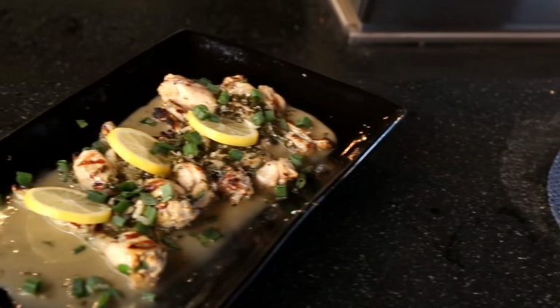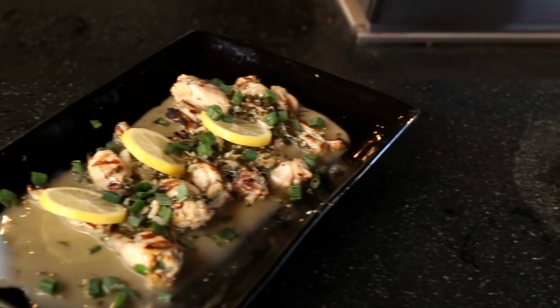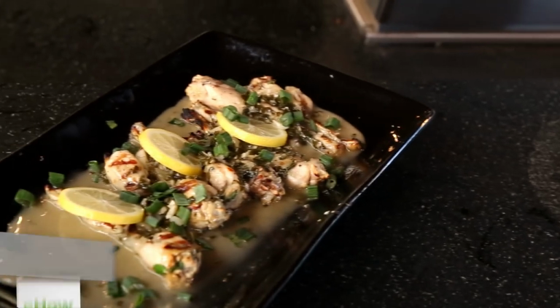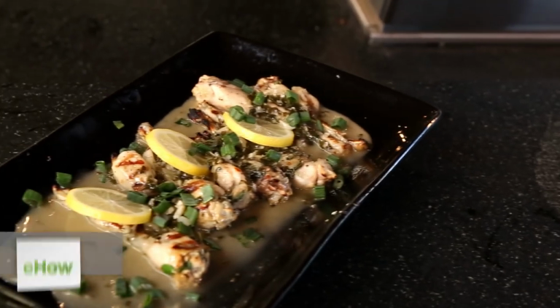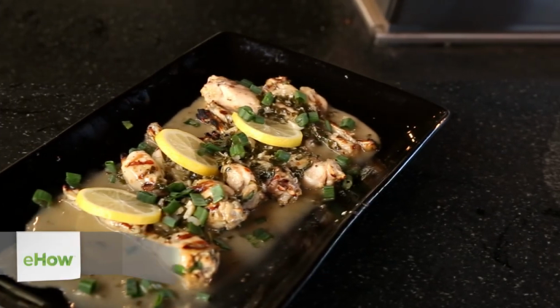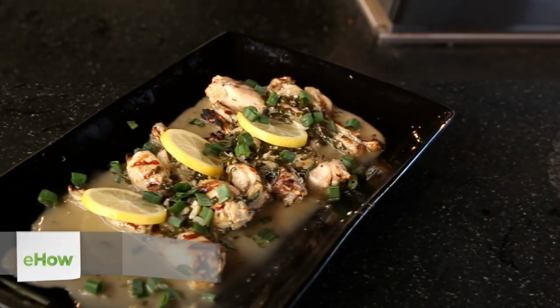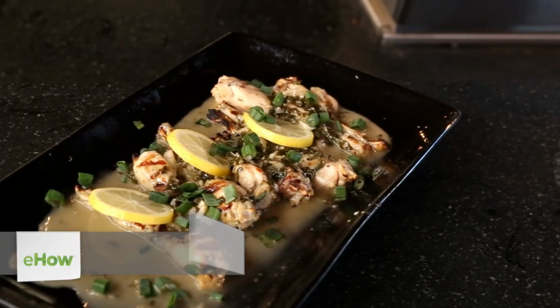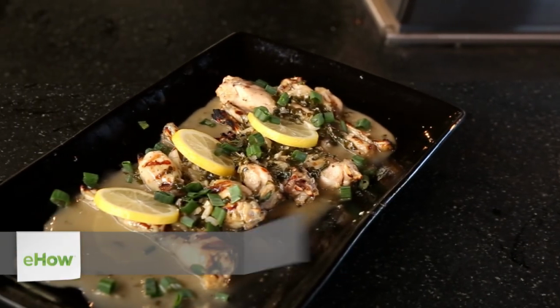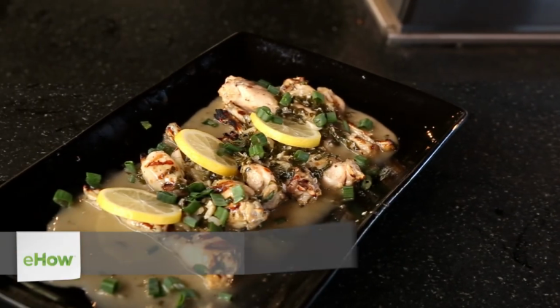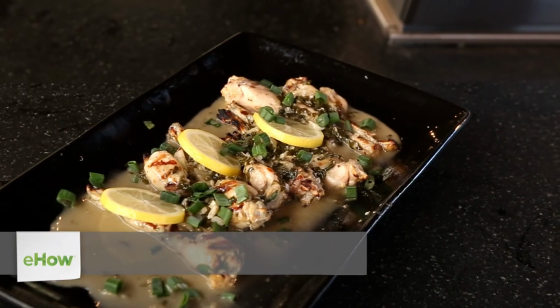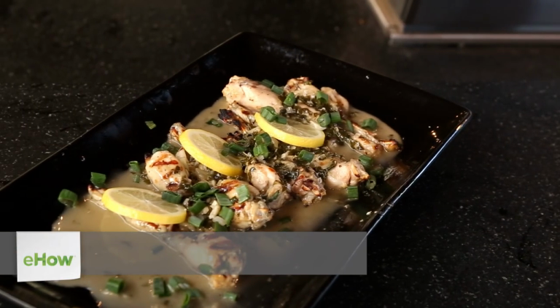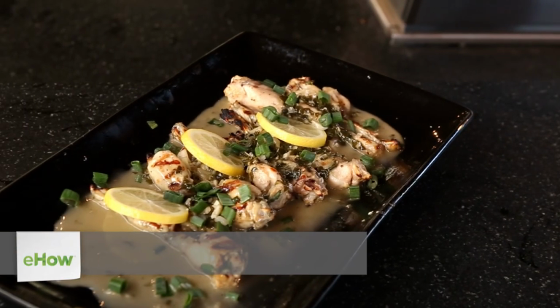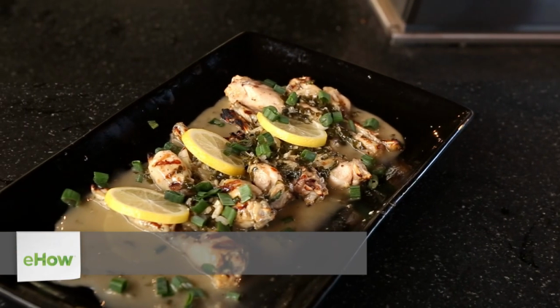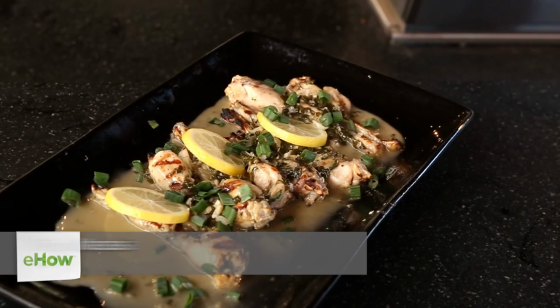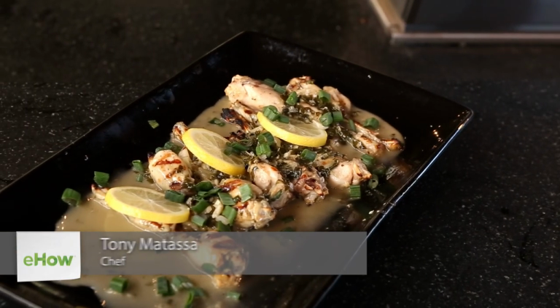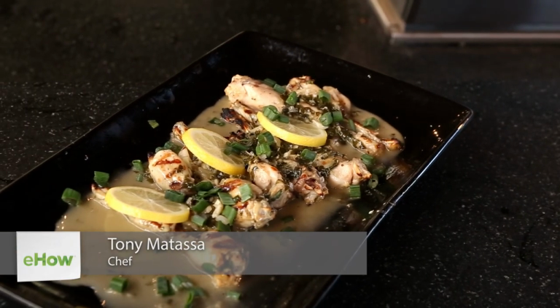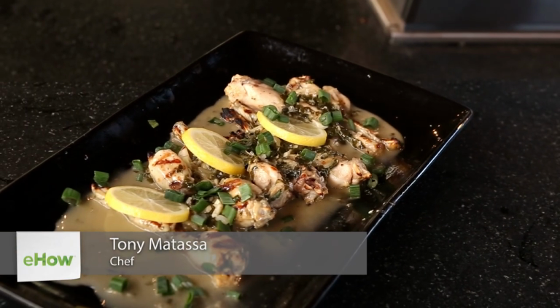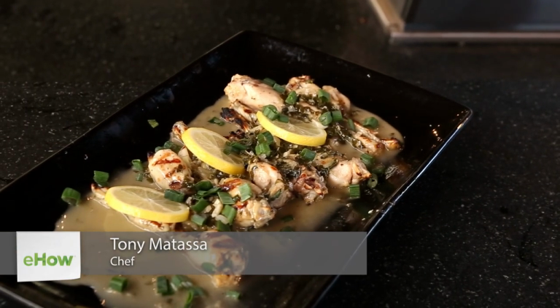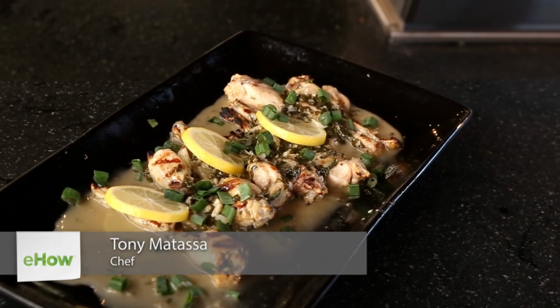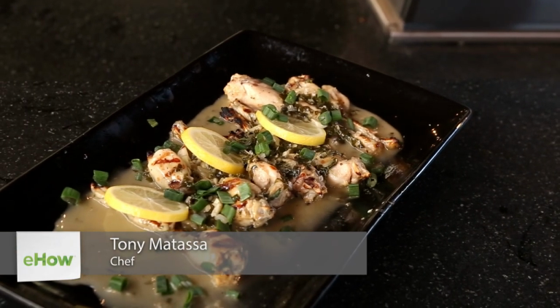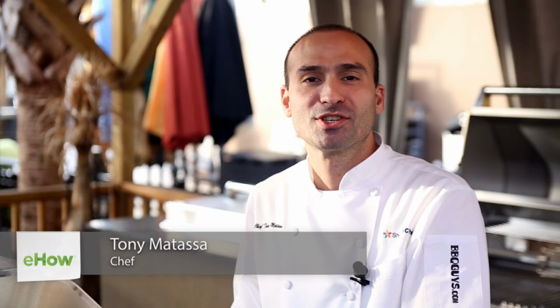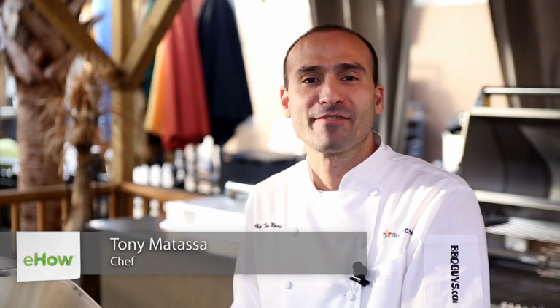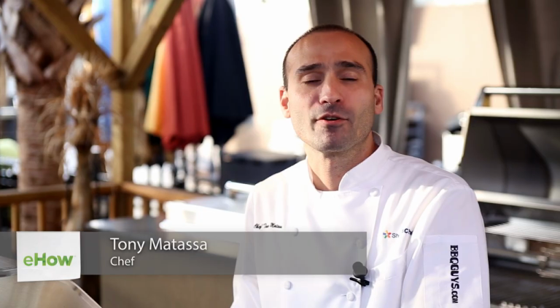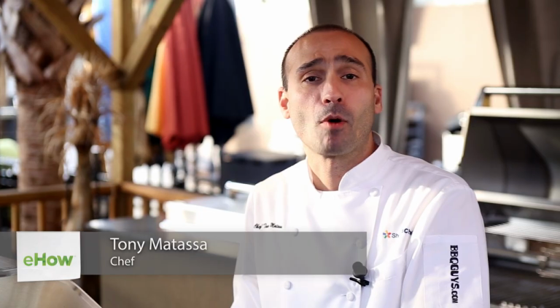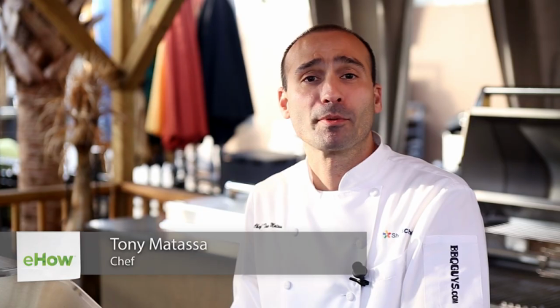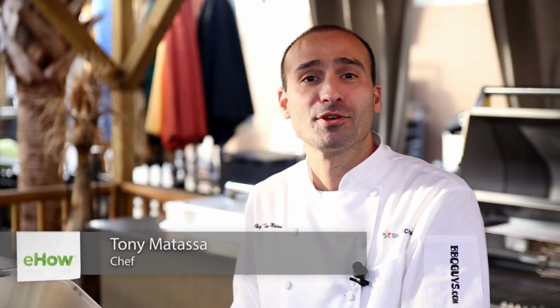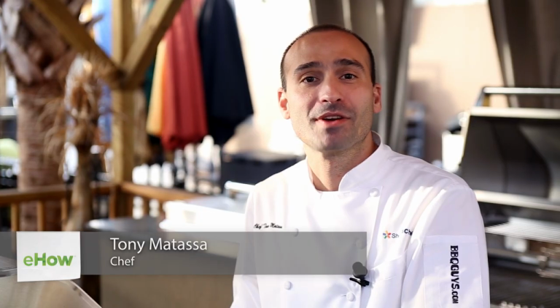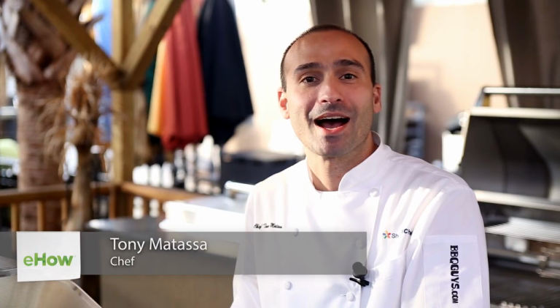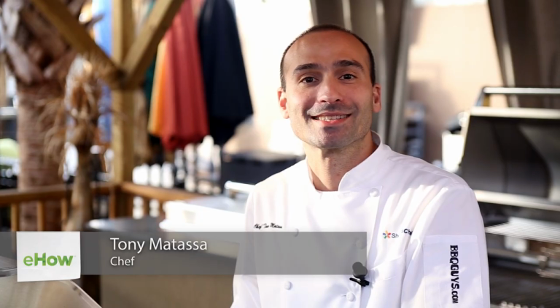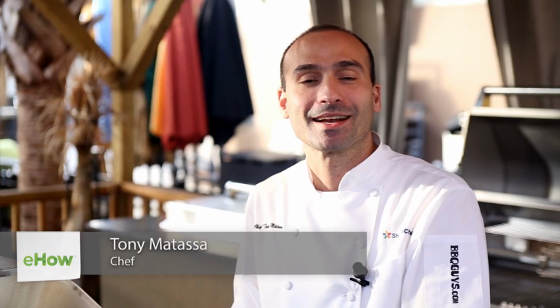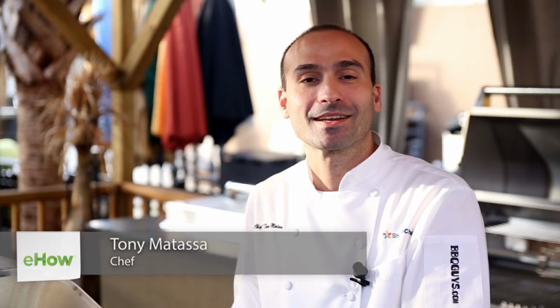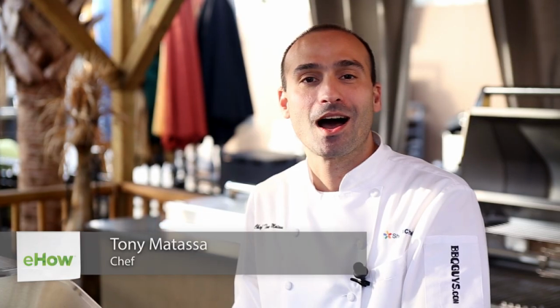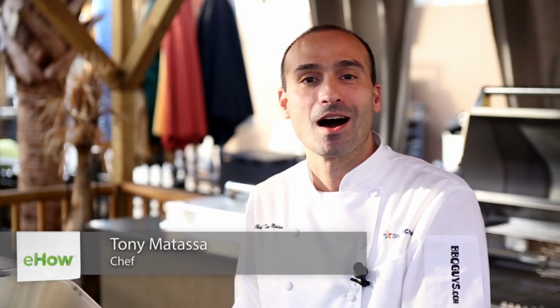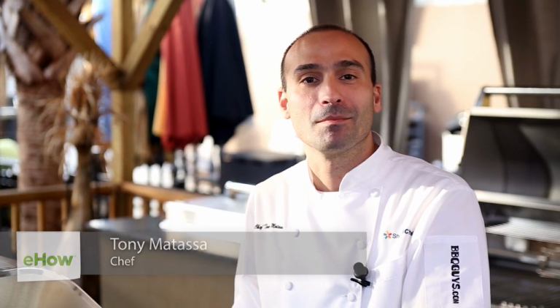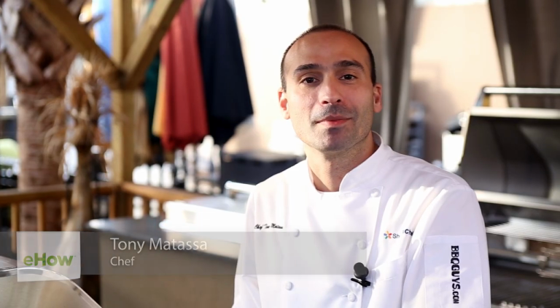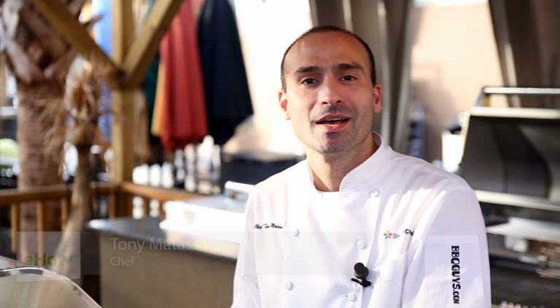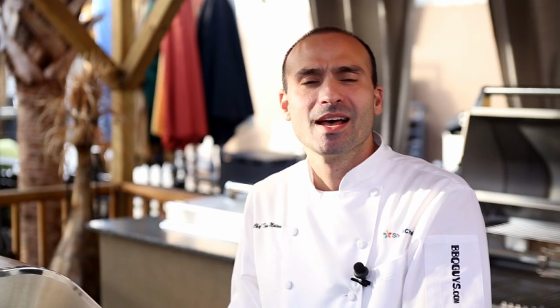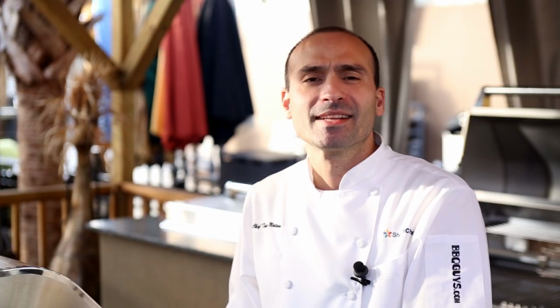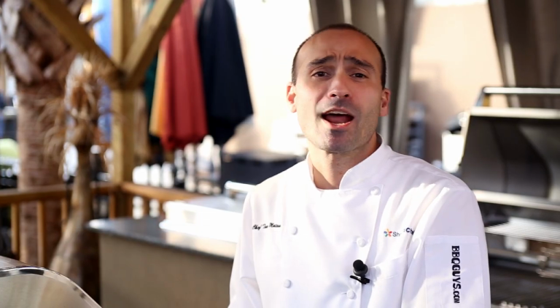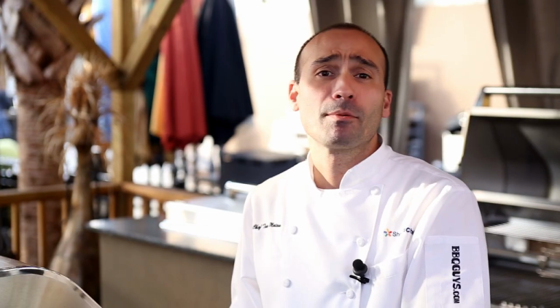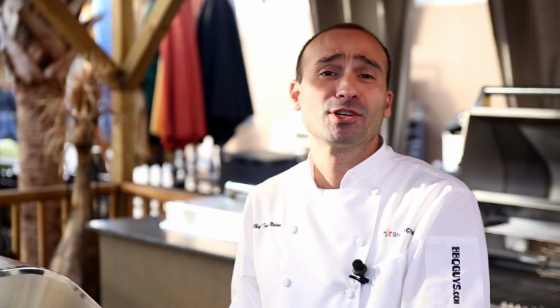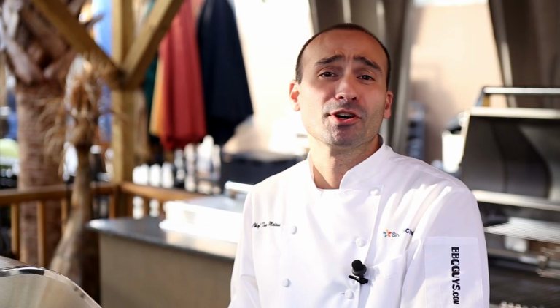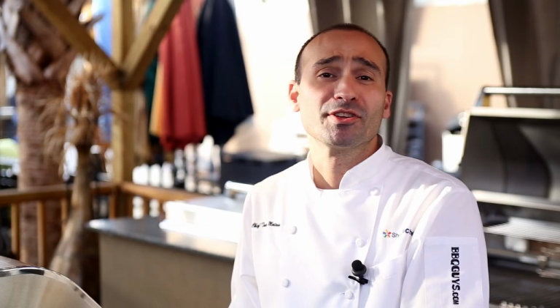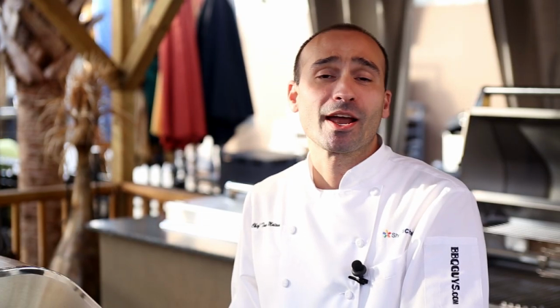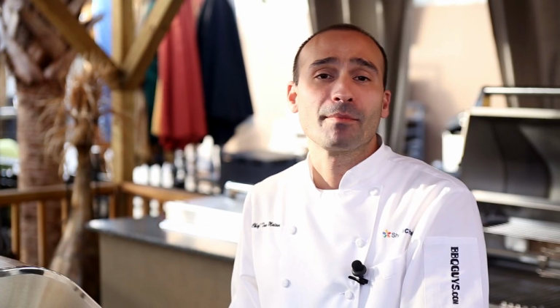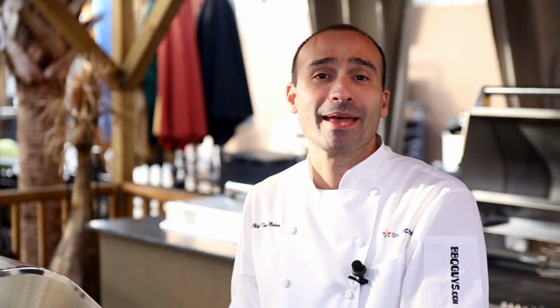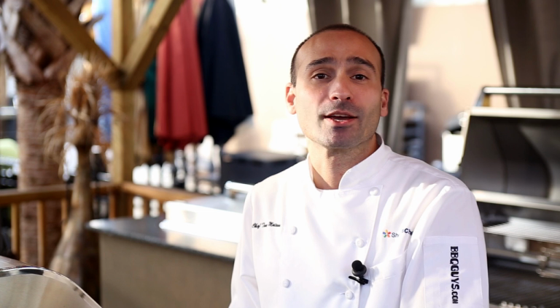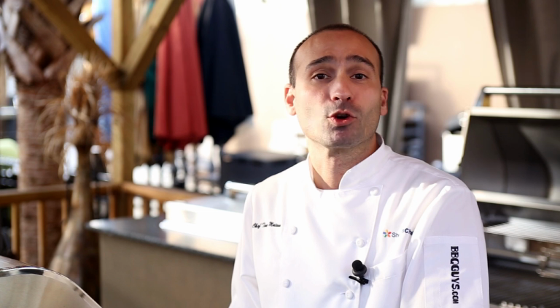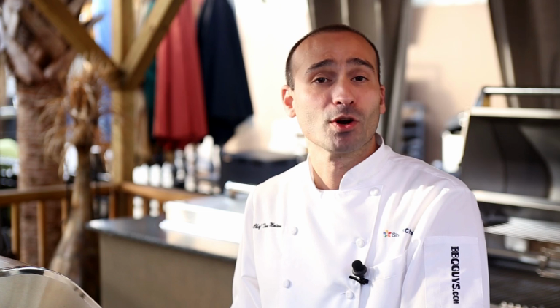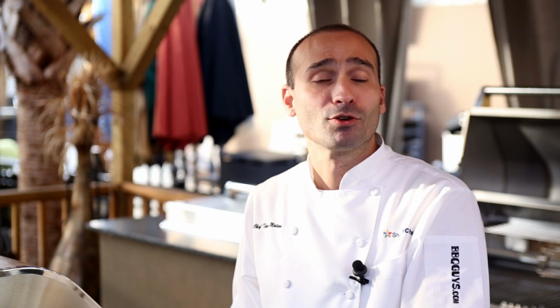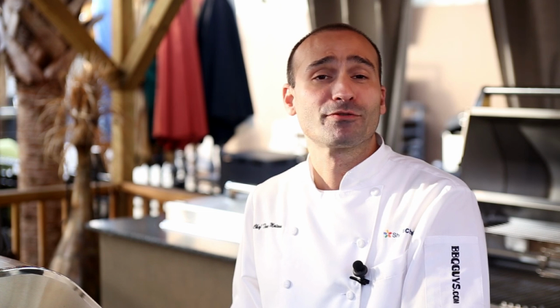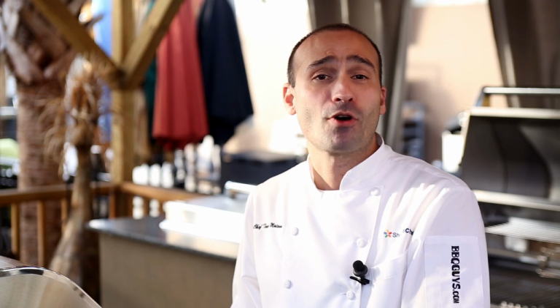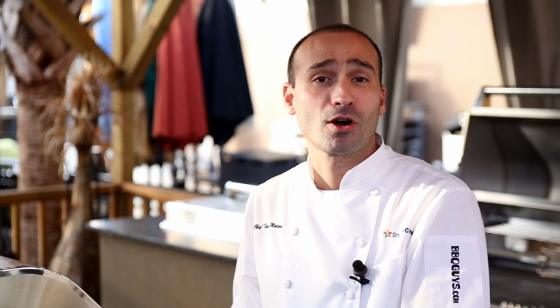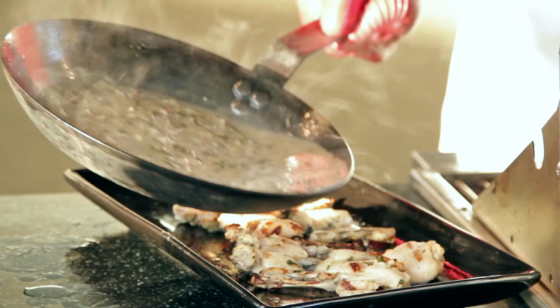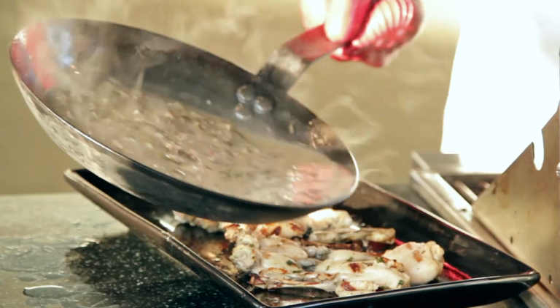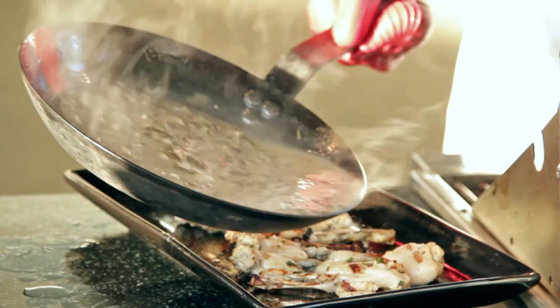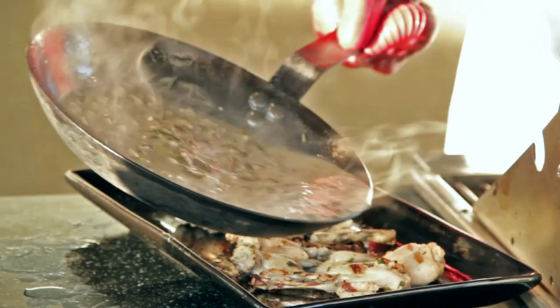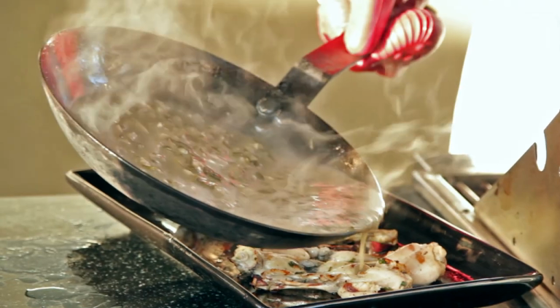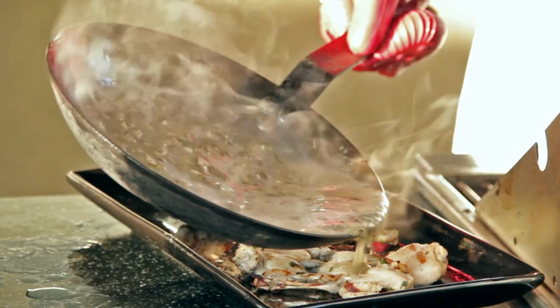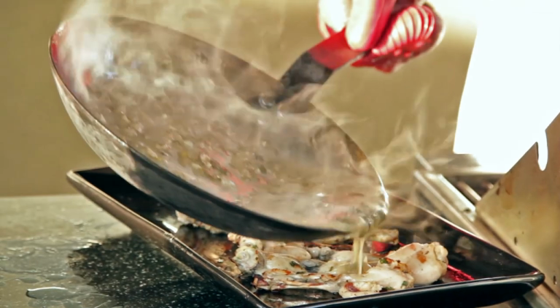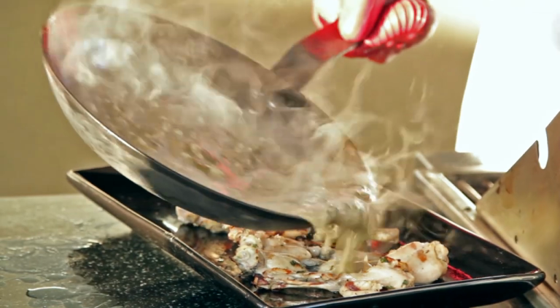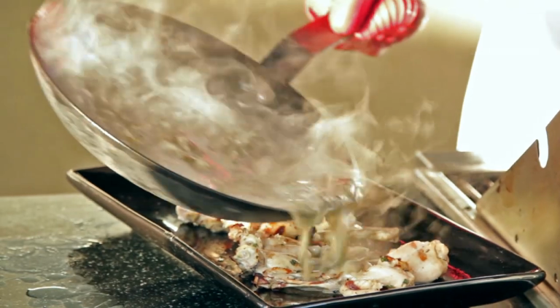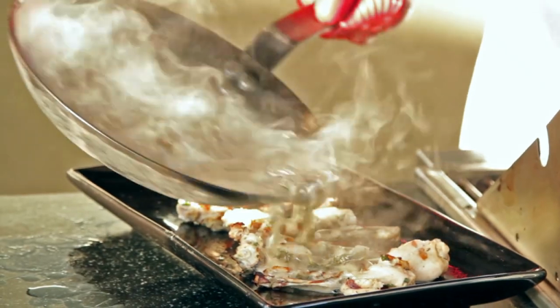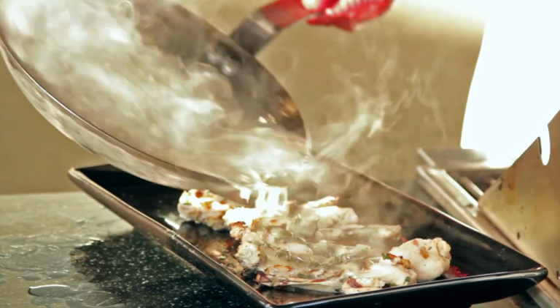Hi, I'm Chef Tony Matassa, the corporate chef for BBQGuys.com. Today I'll show you how to make grilled frog legs on an outdoor BBQ.